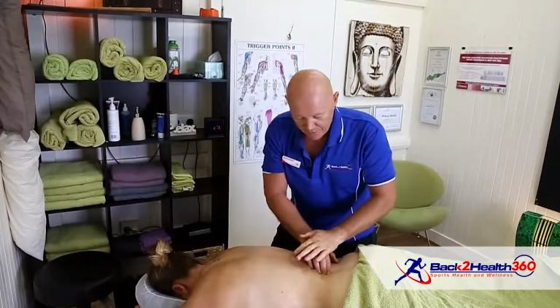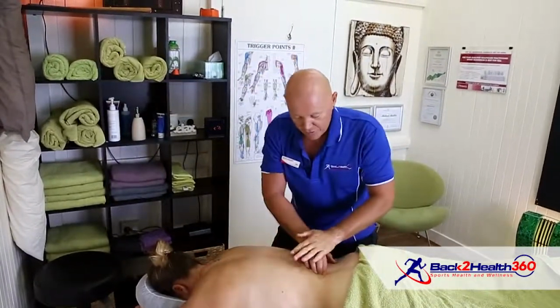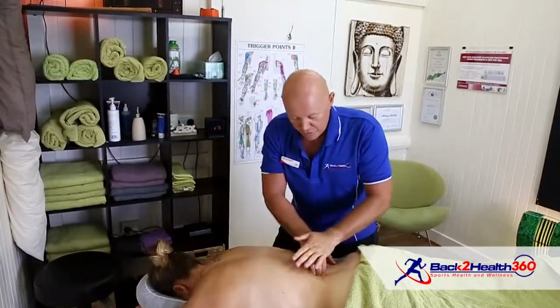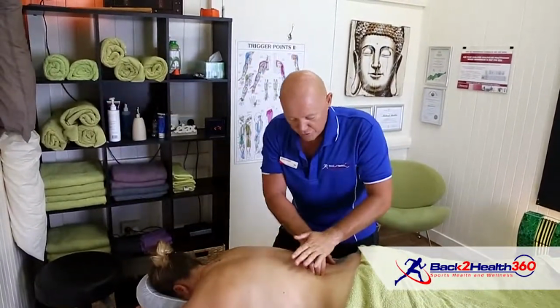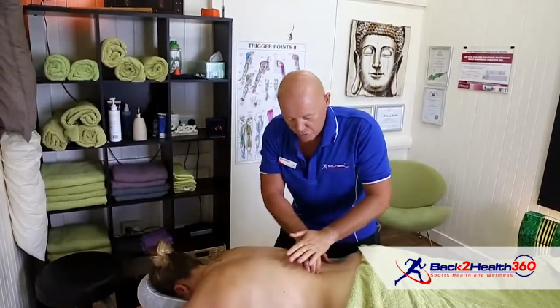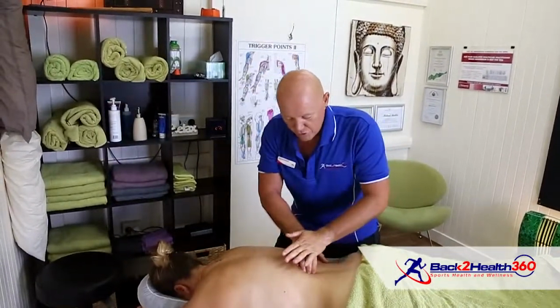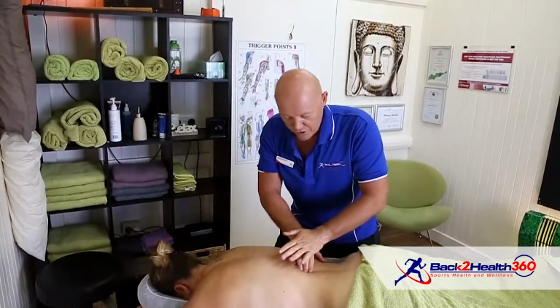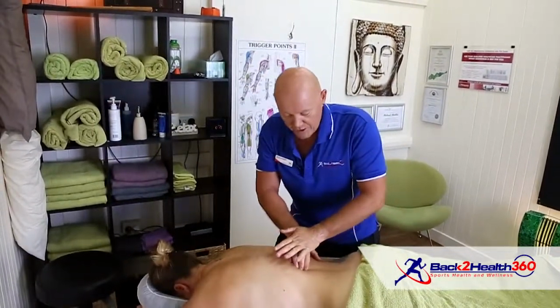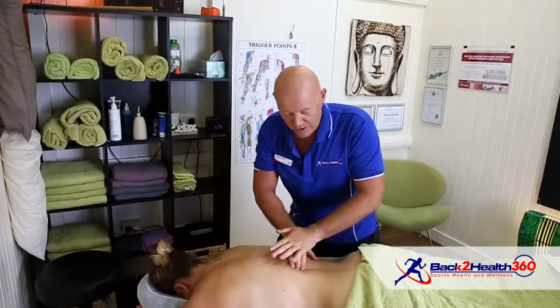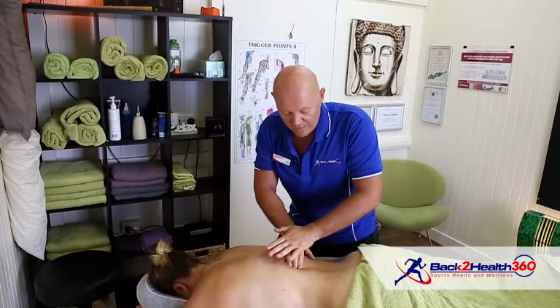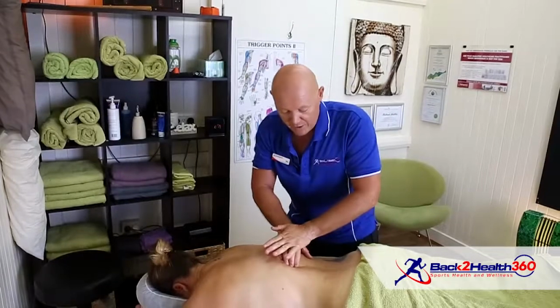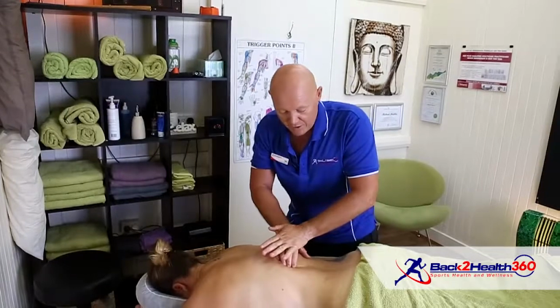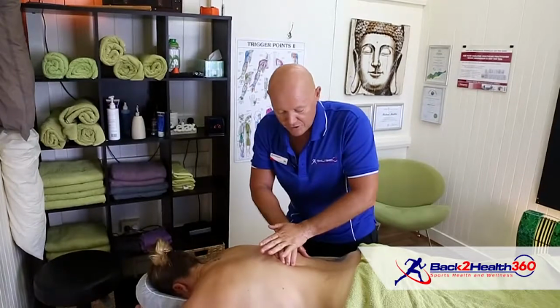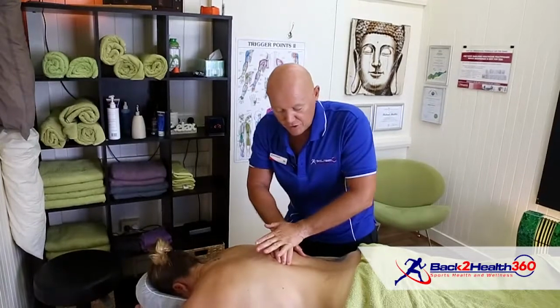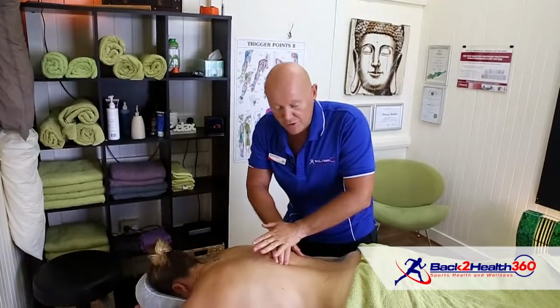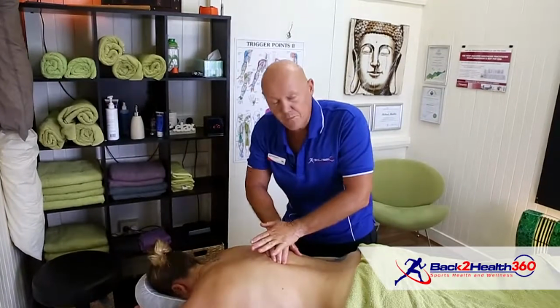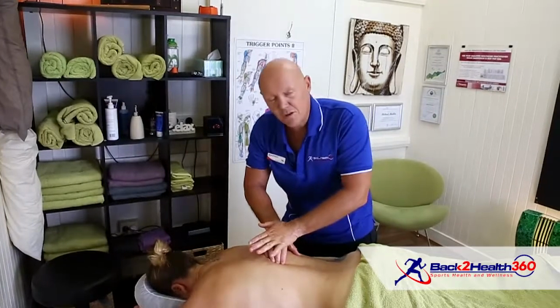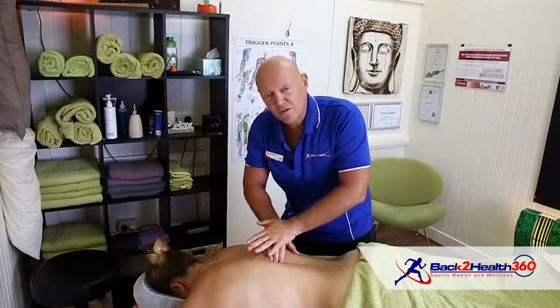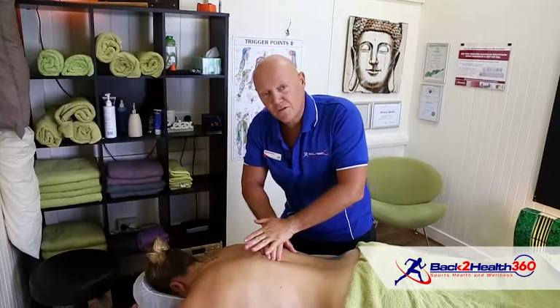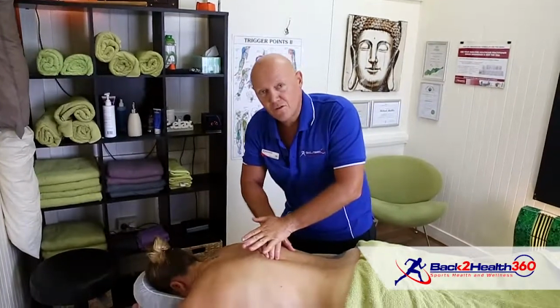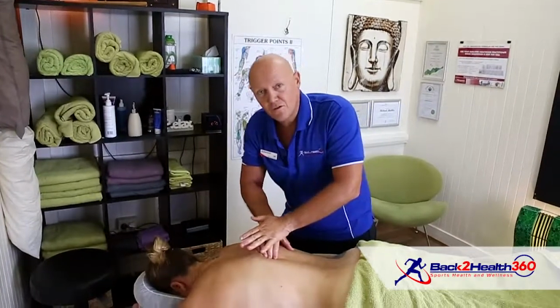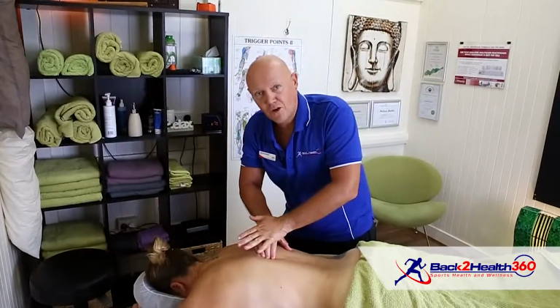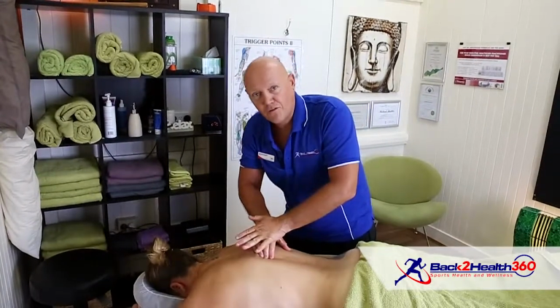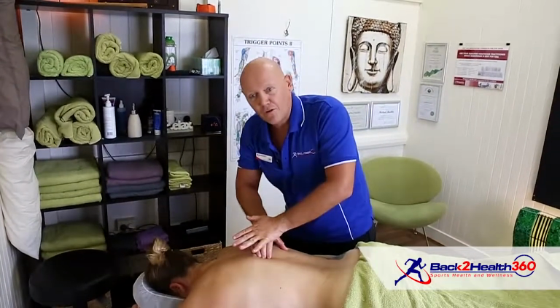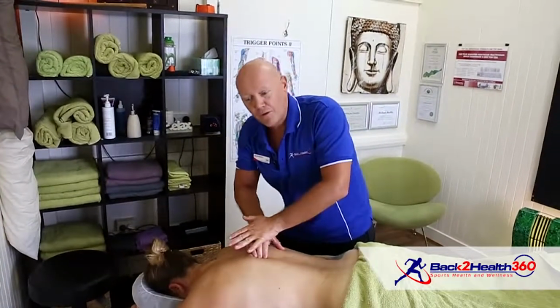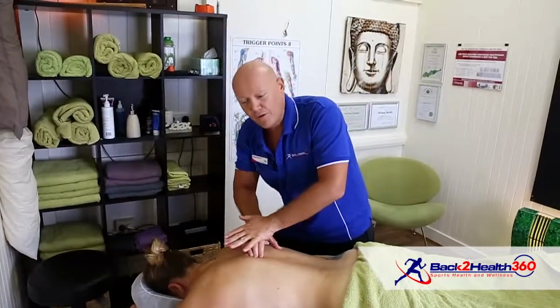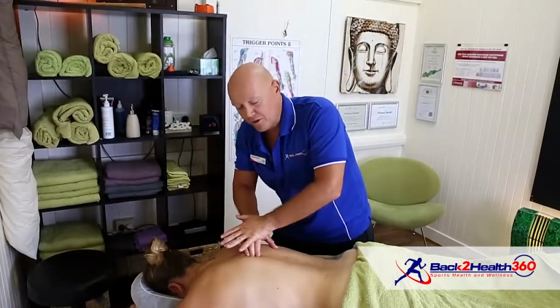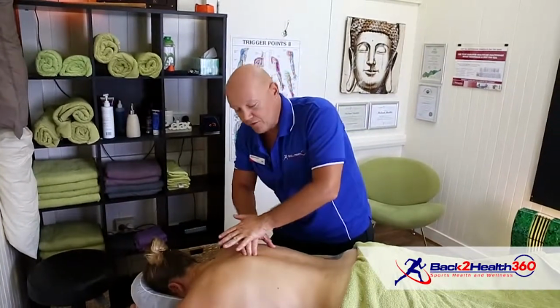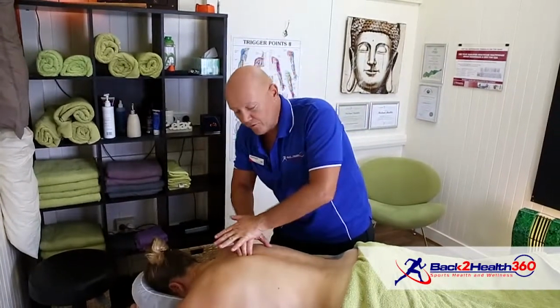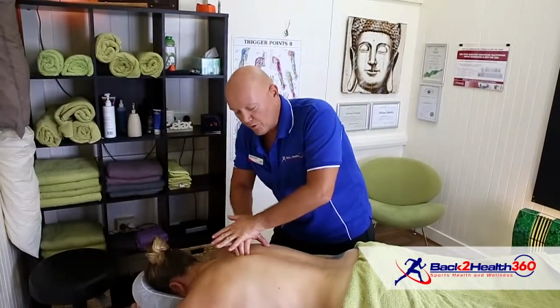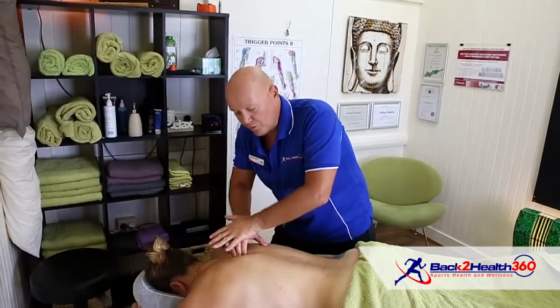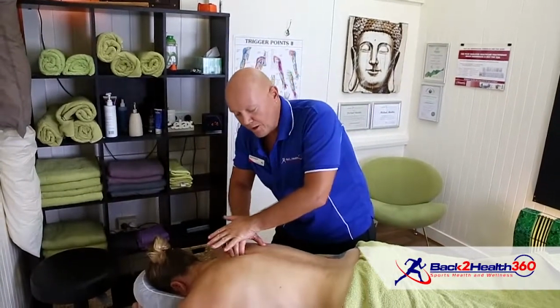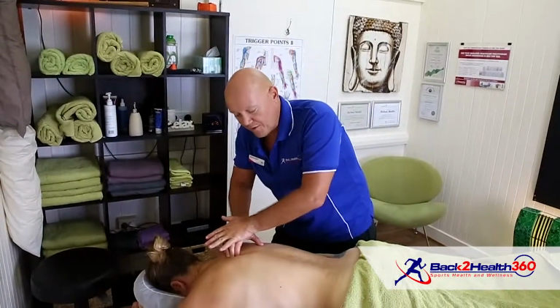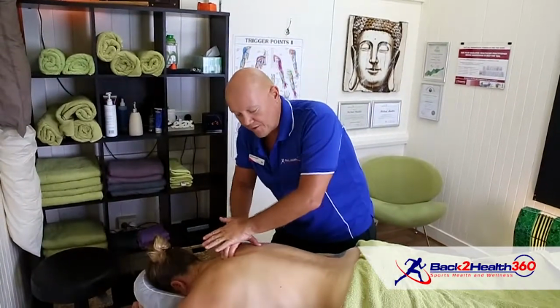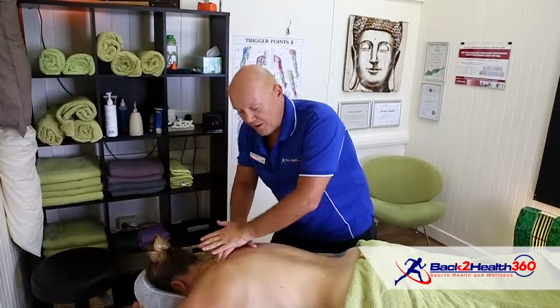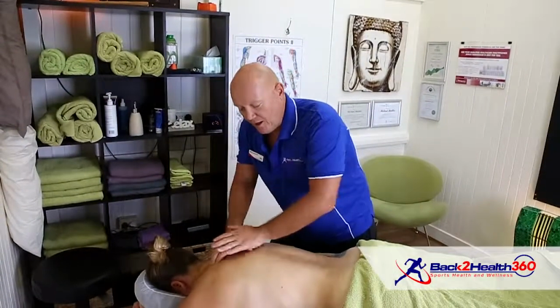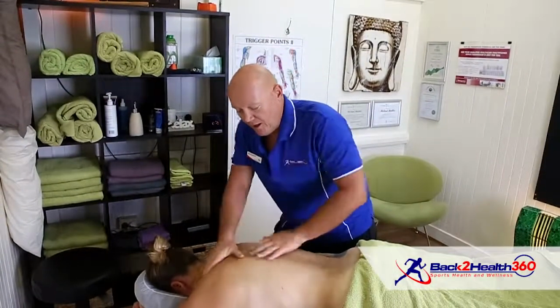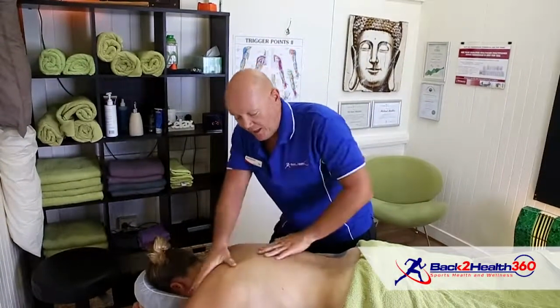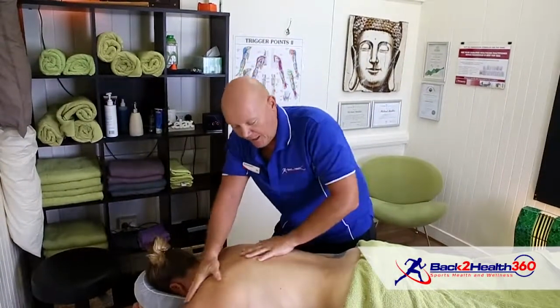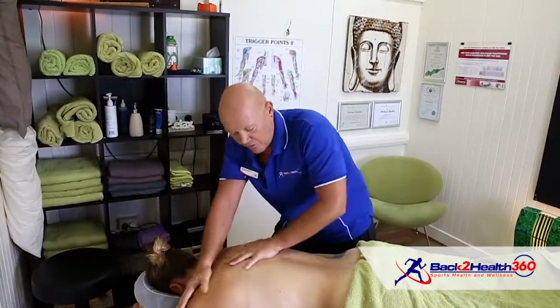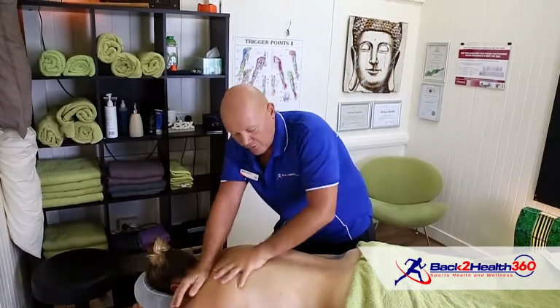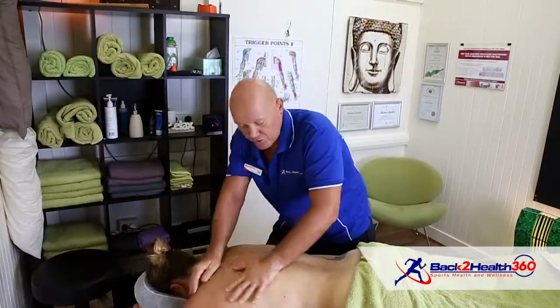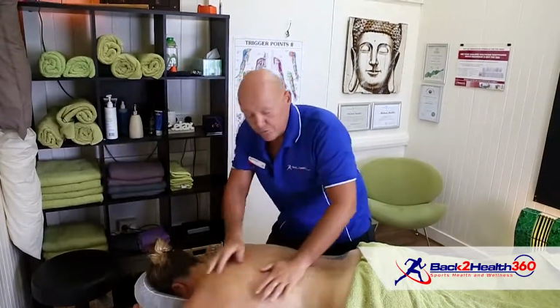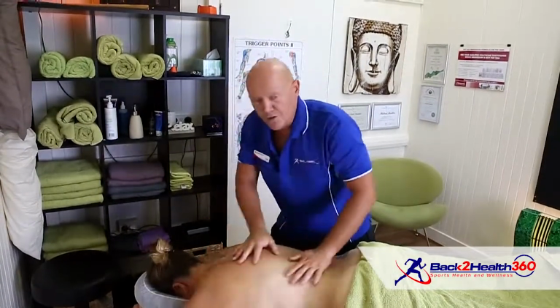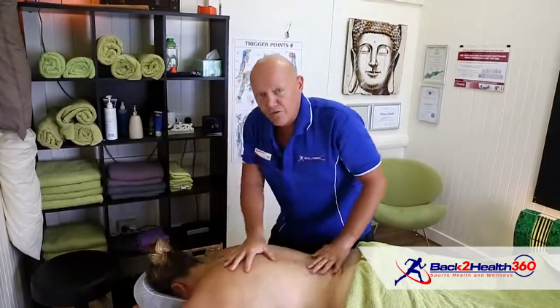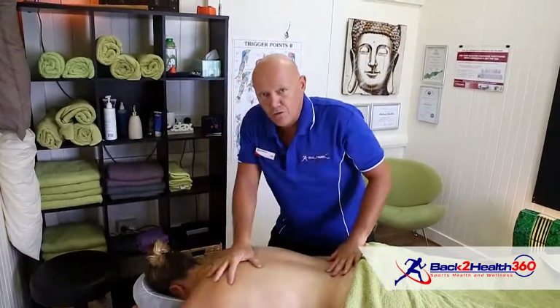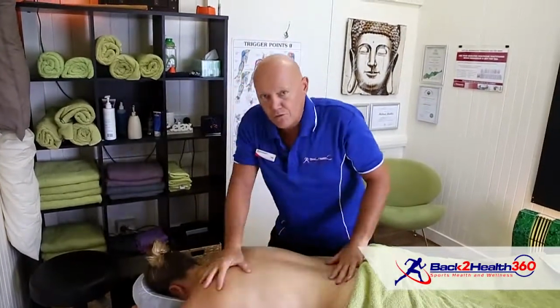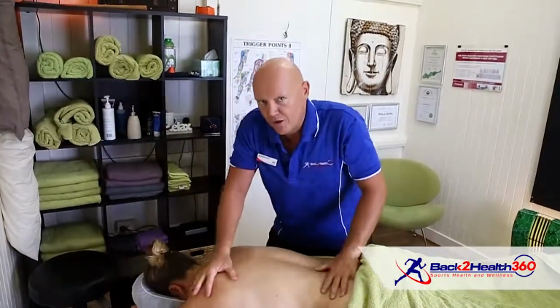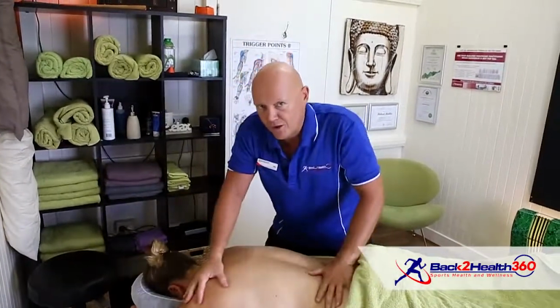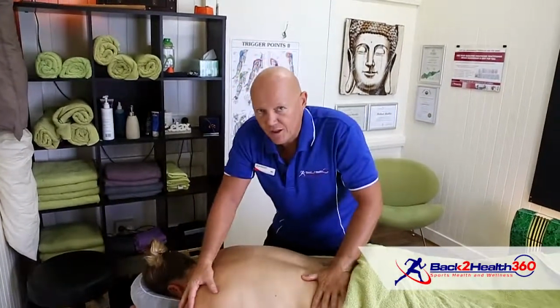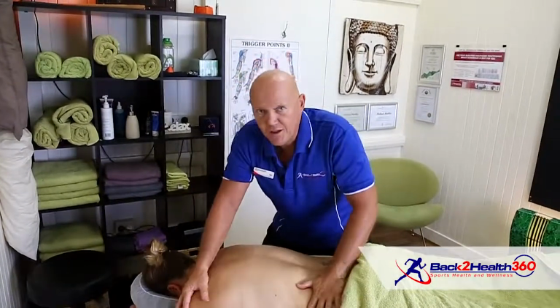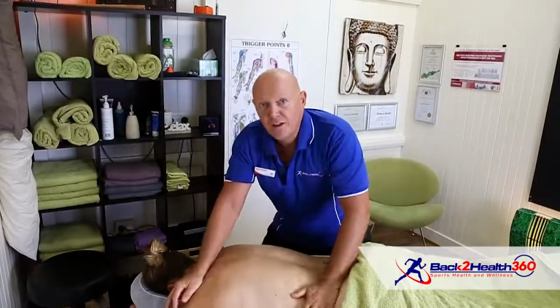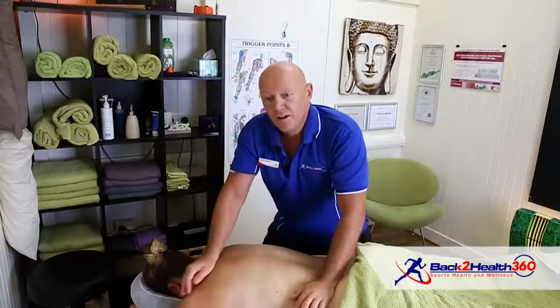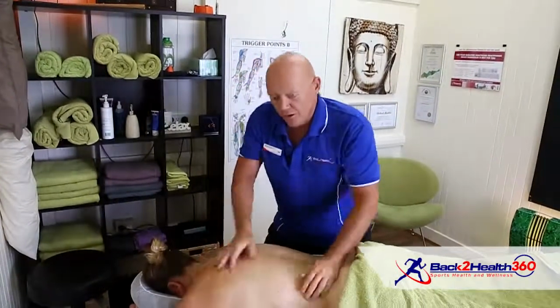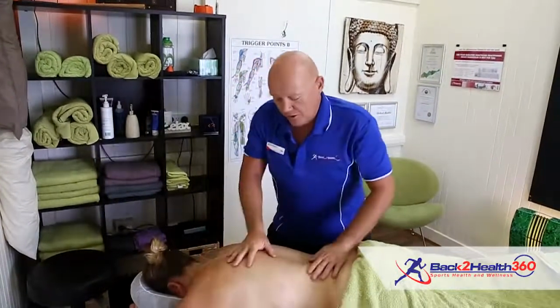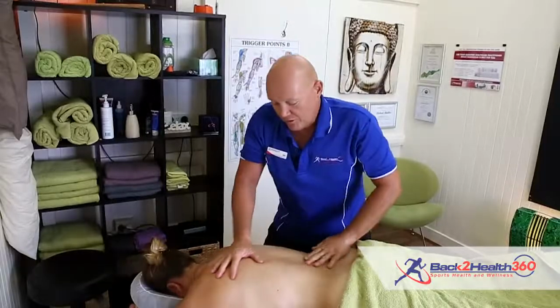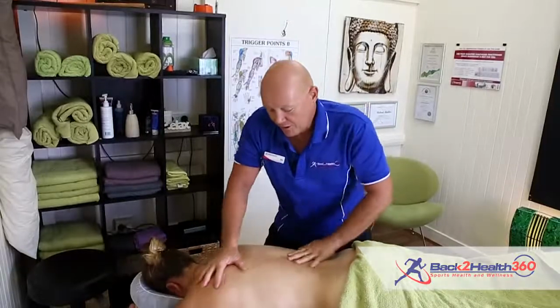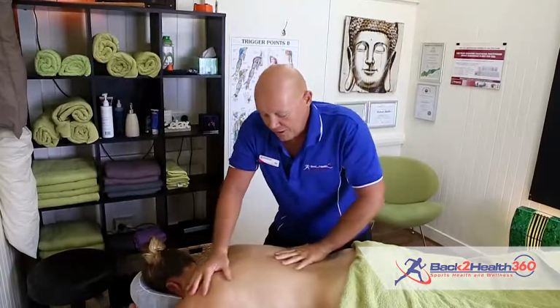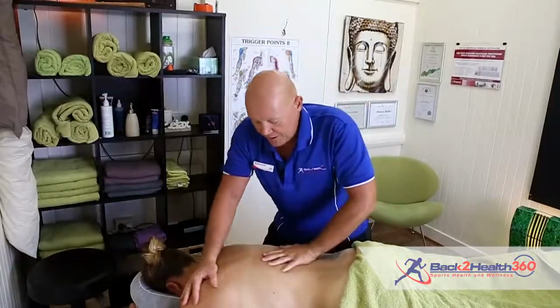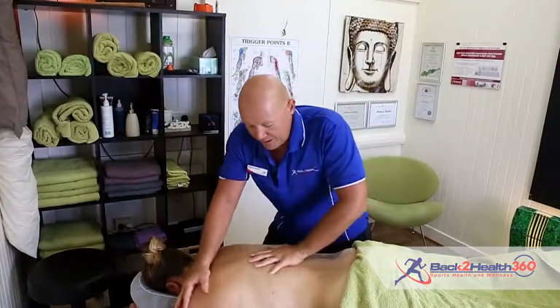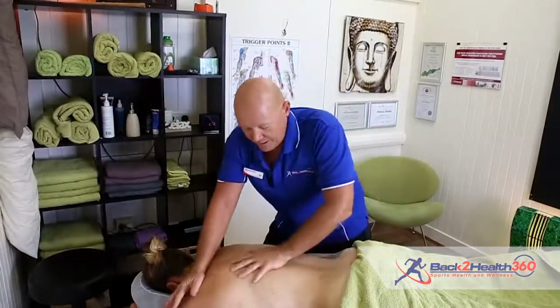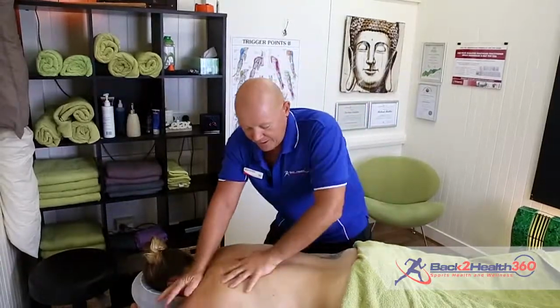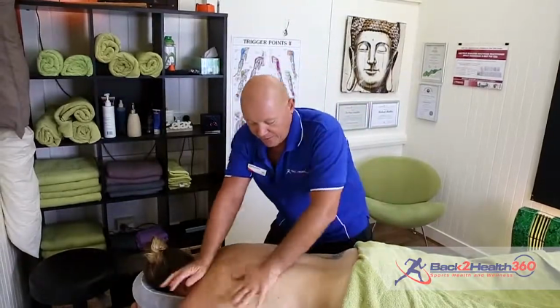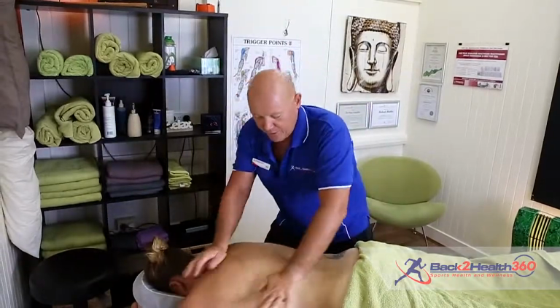Having a treatment every three to four weeks usually allows her to perform at a really high level.